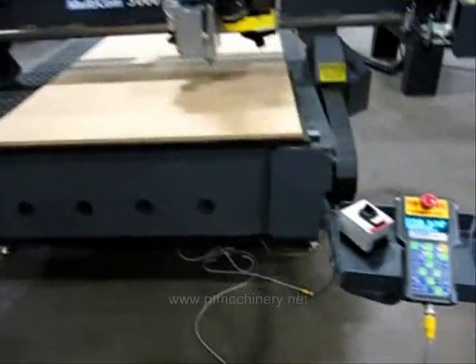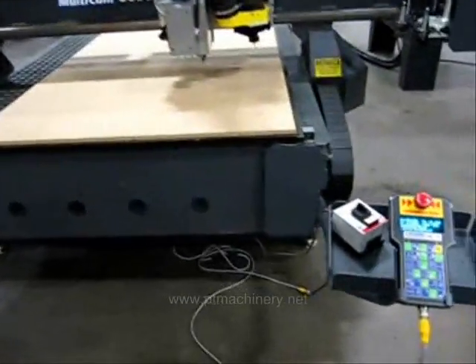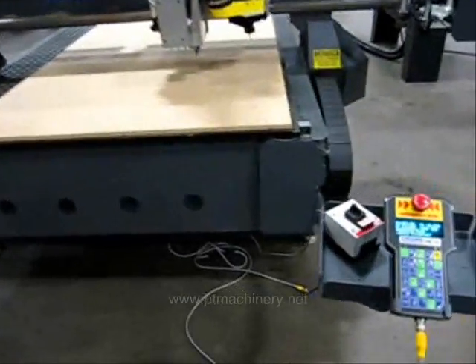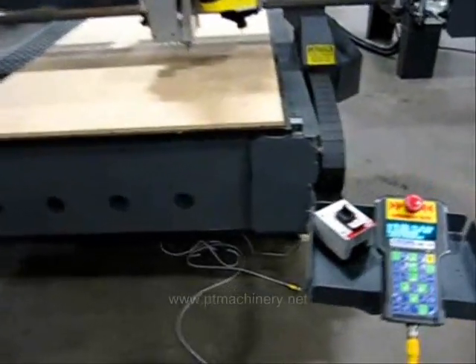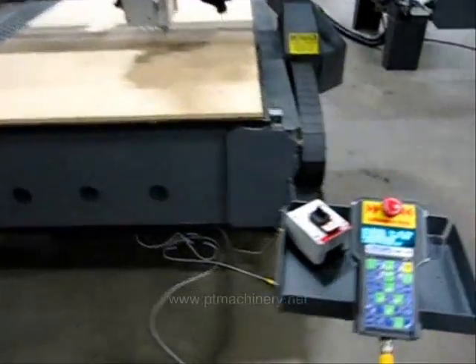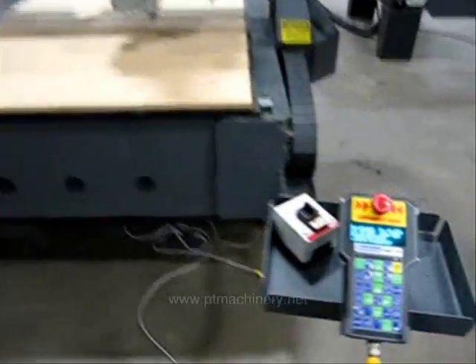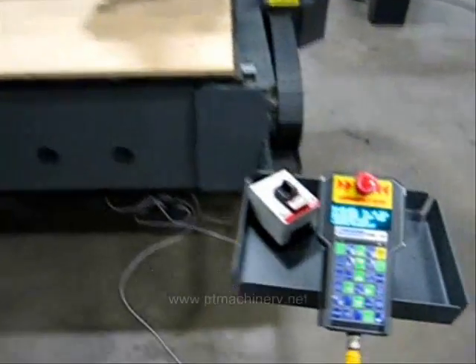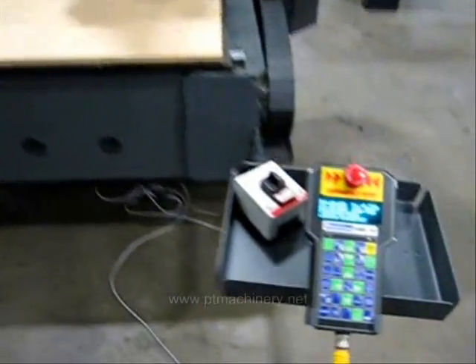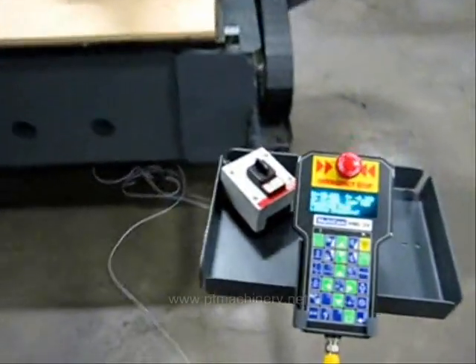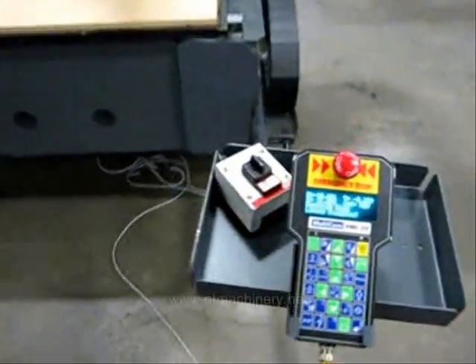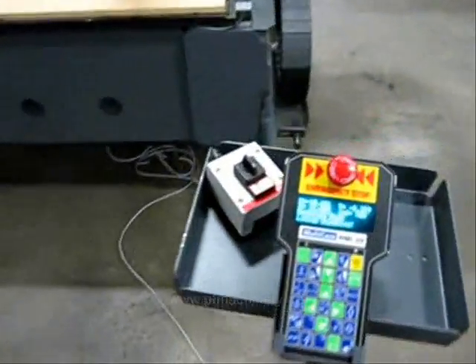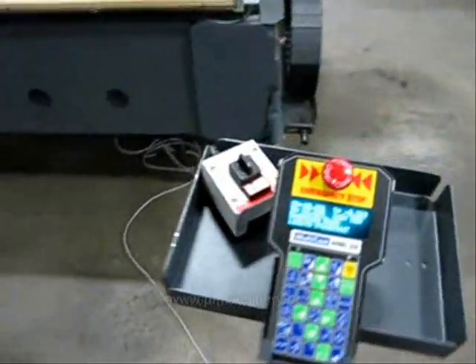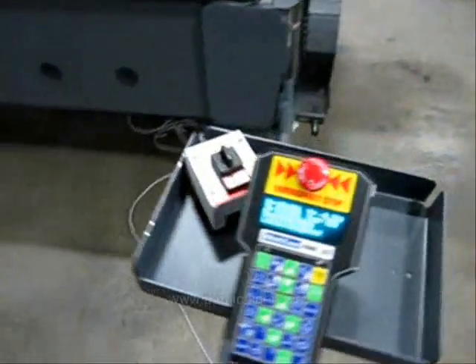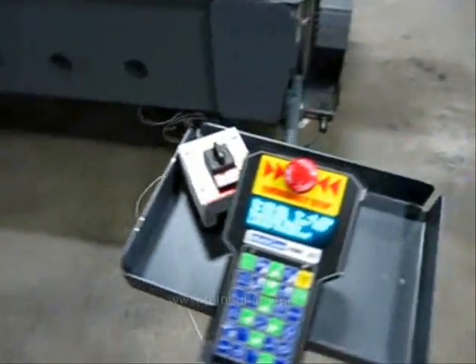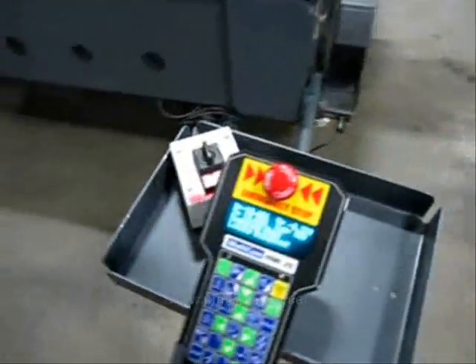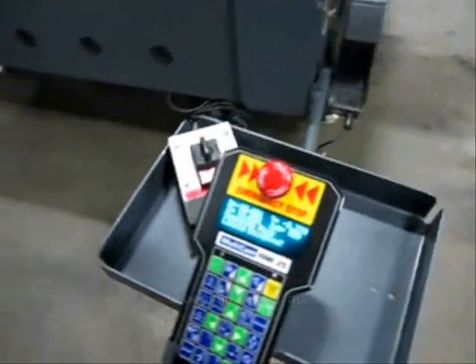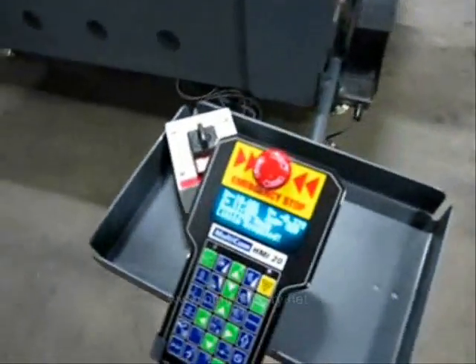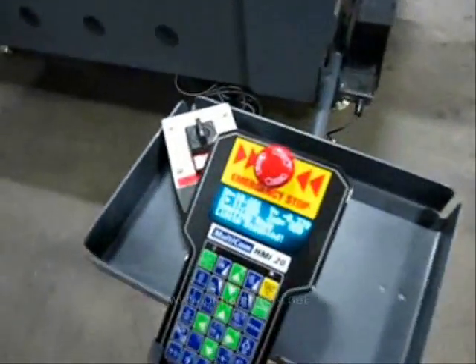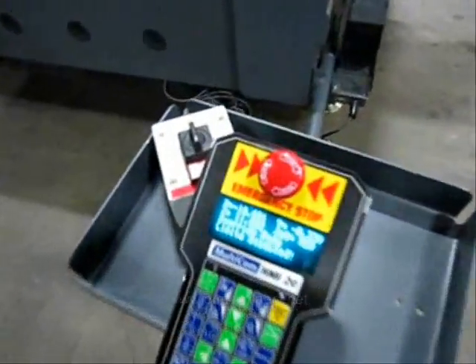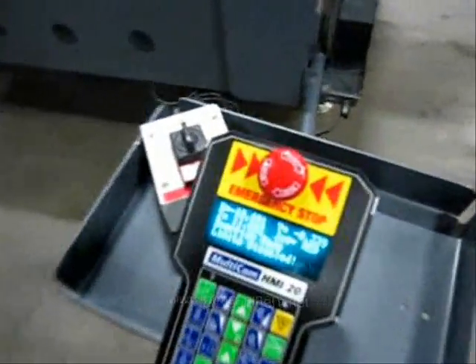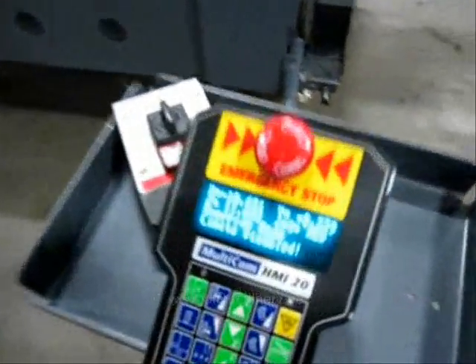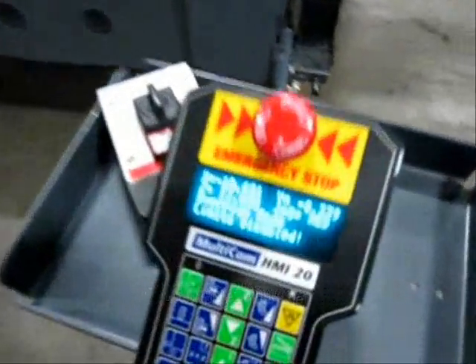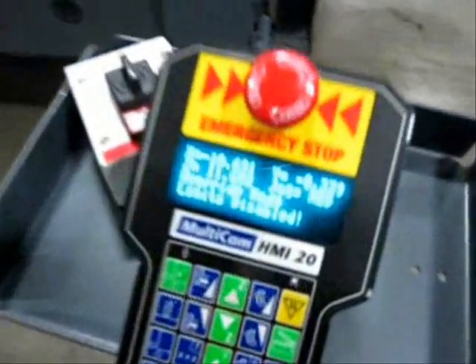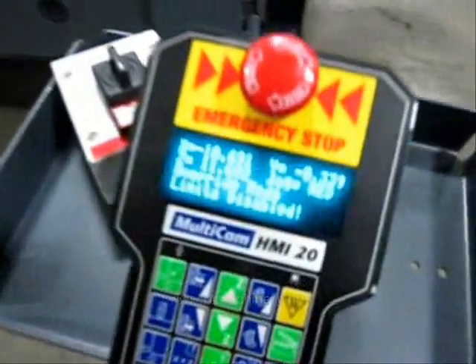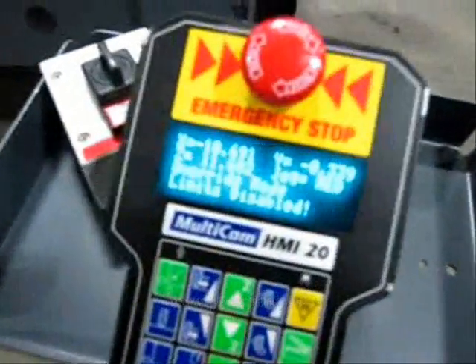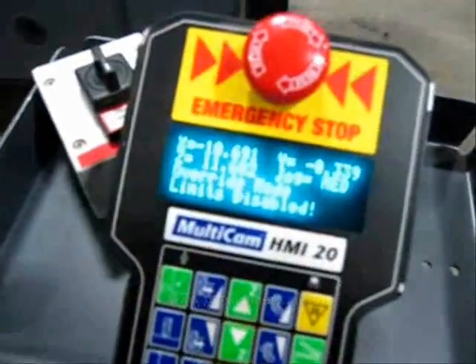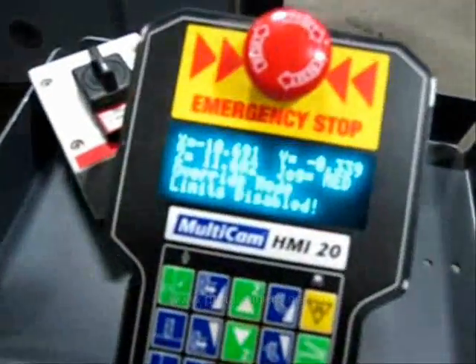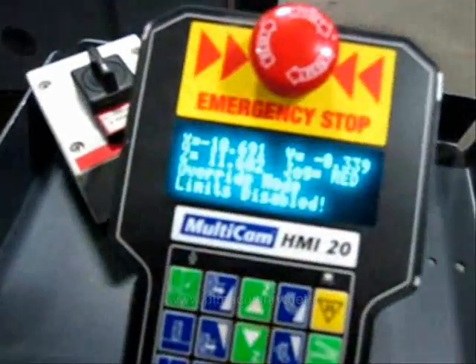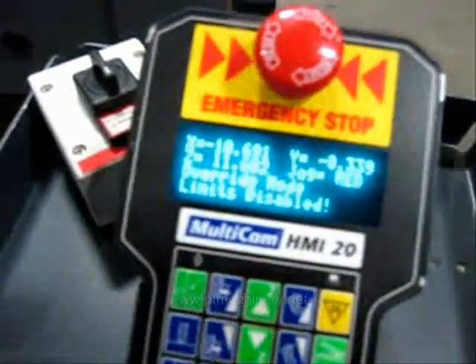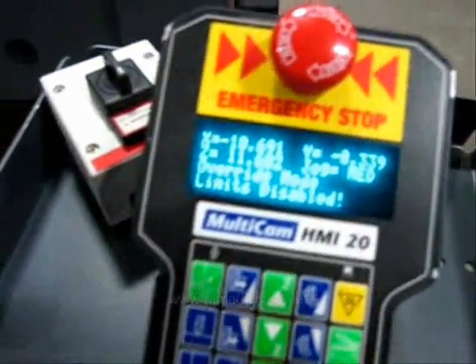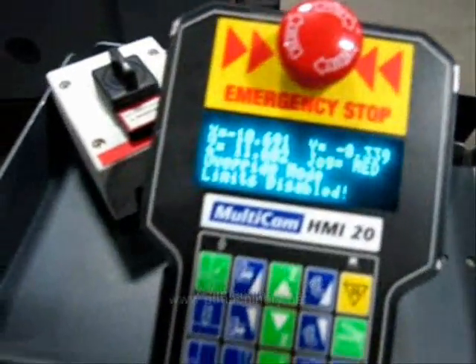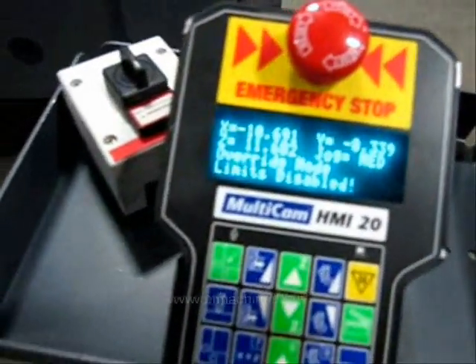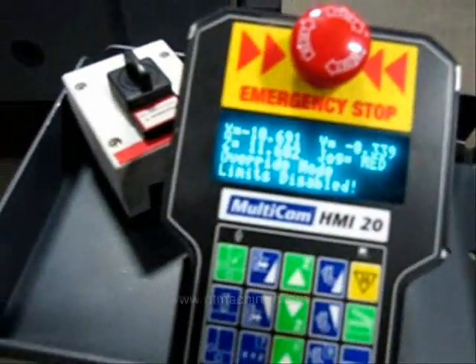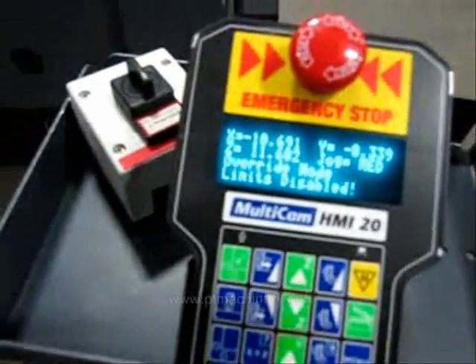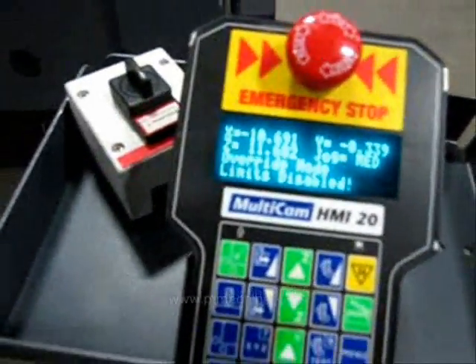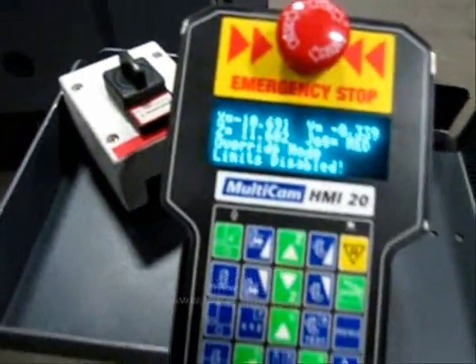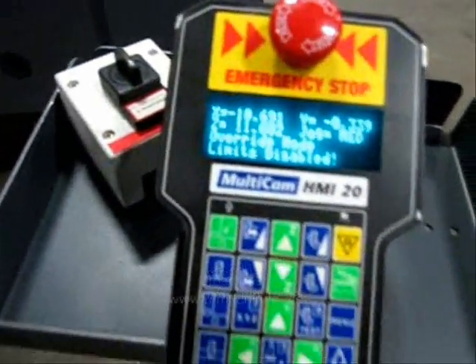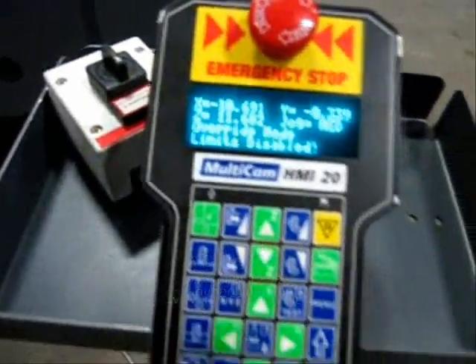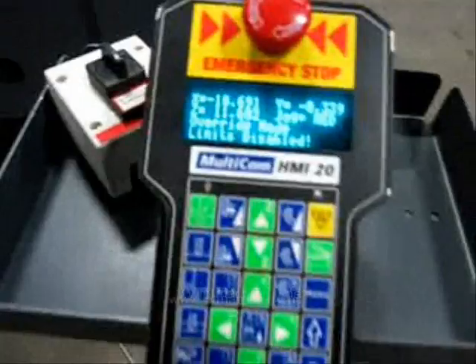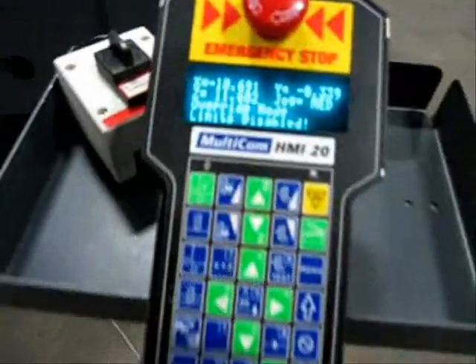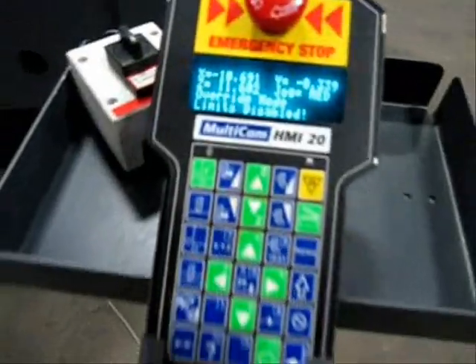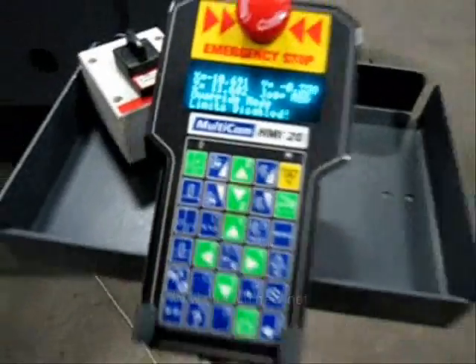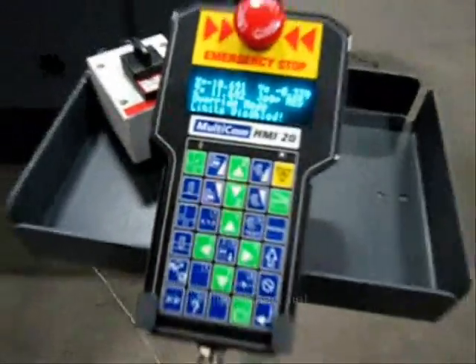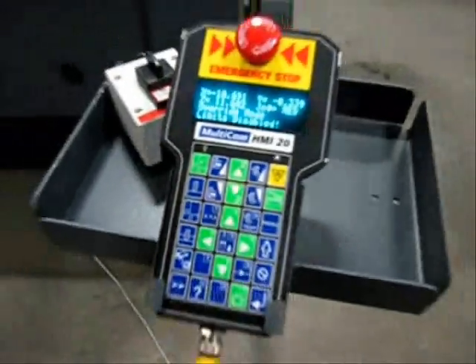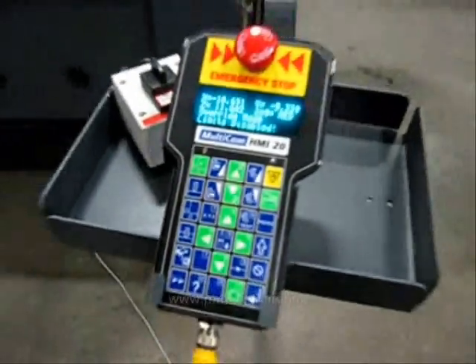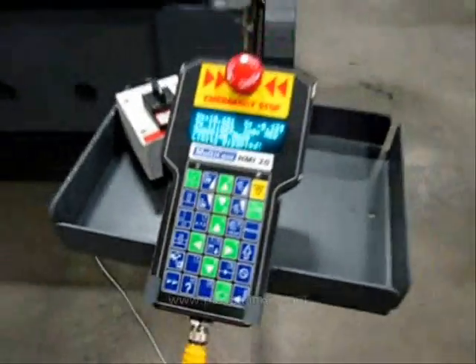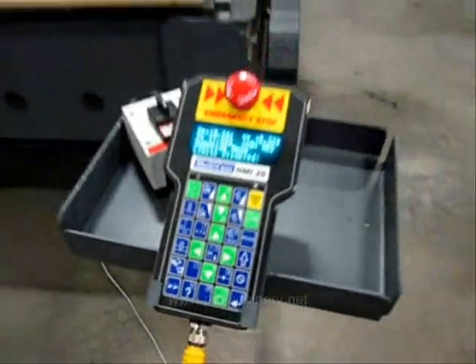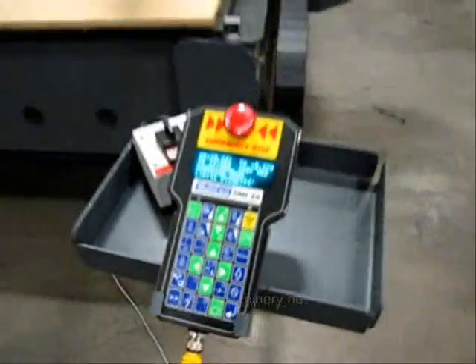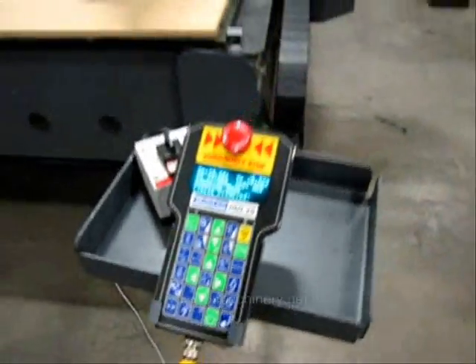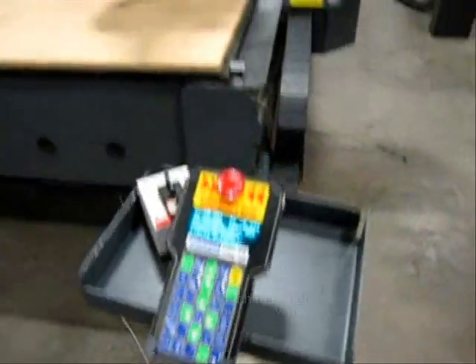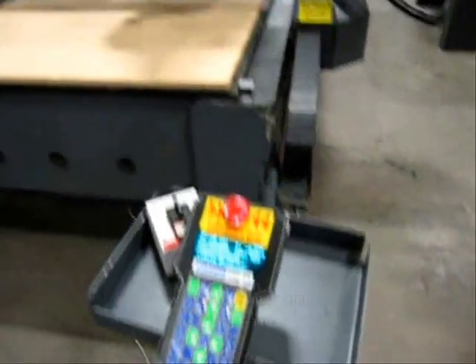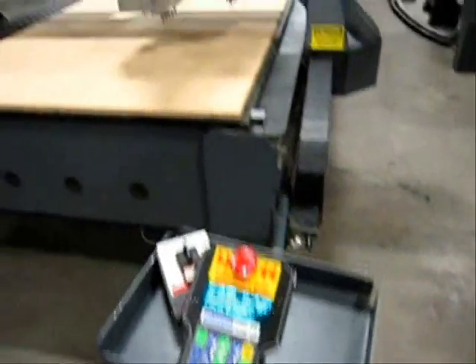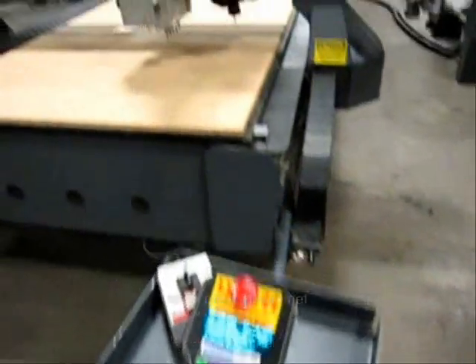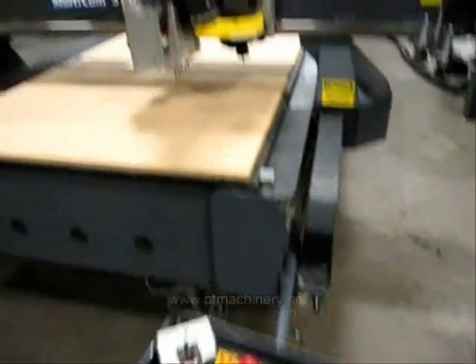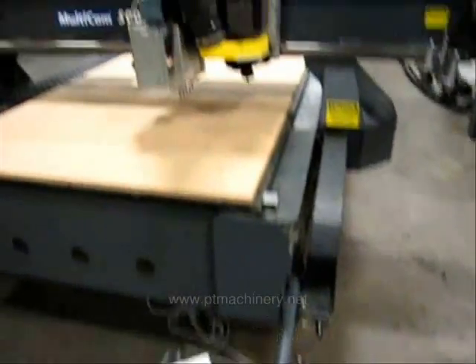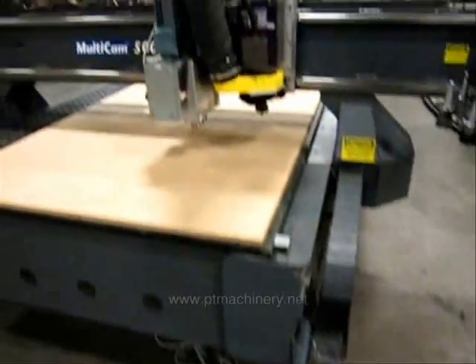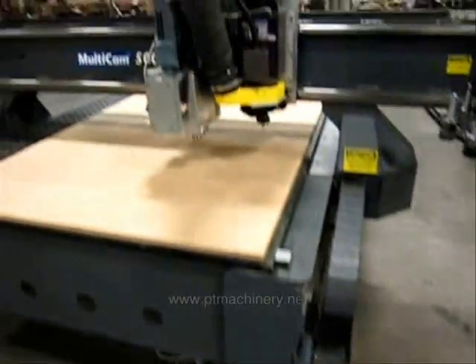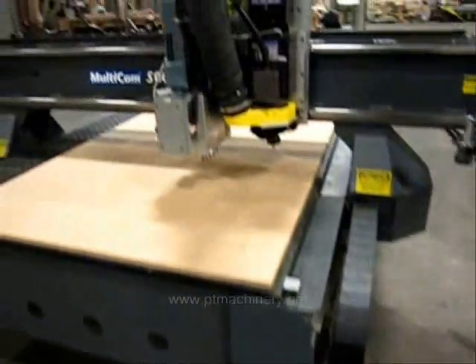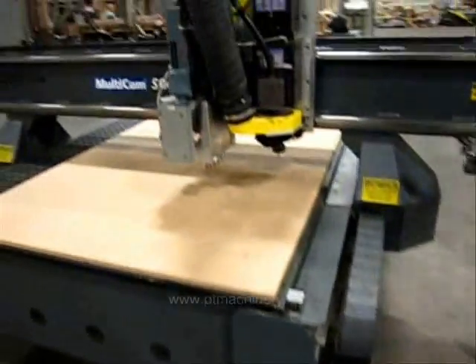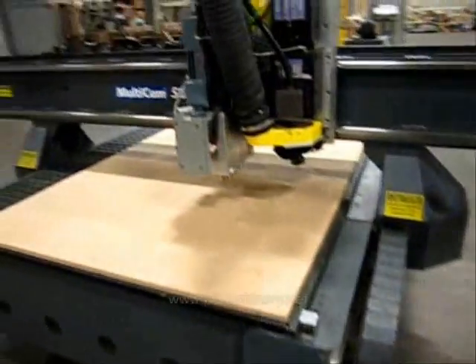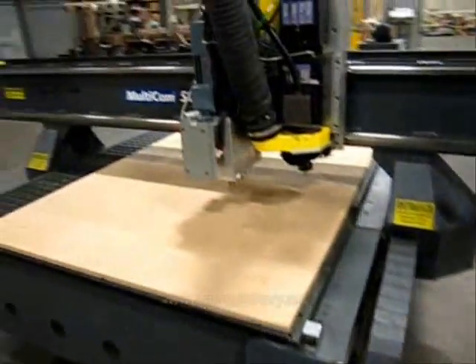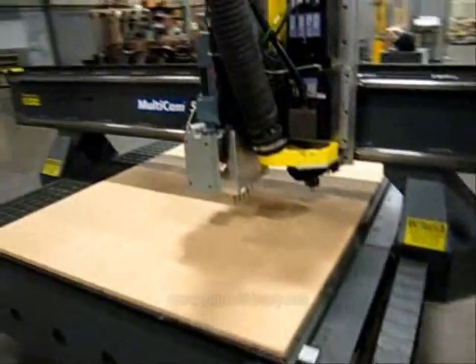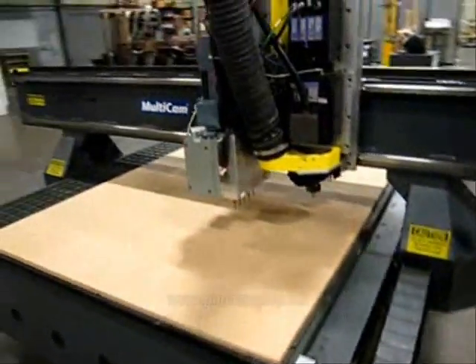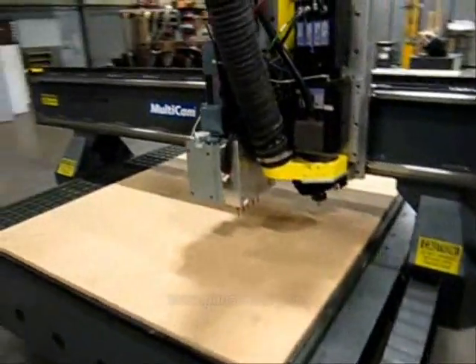Here's a quick look at the Multicam handheld controller. It really is one of the easiest to learn interfaces in the industry.